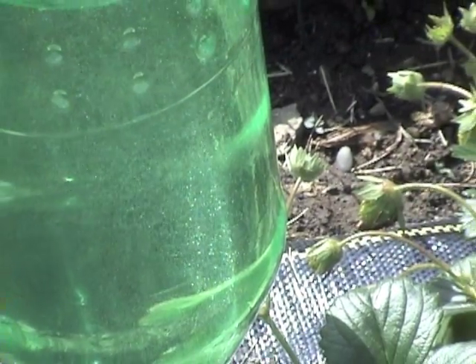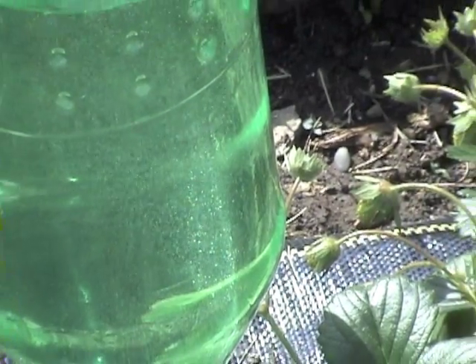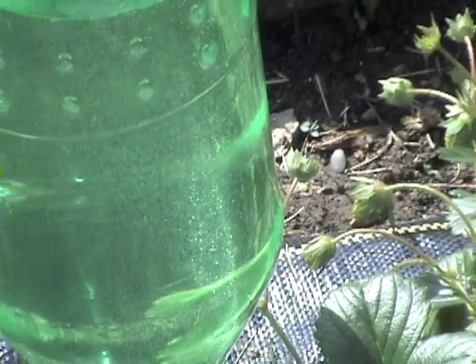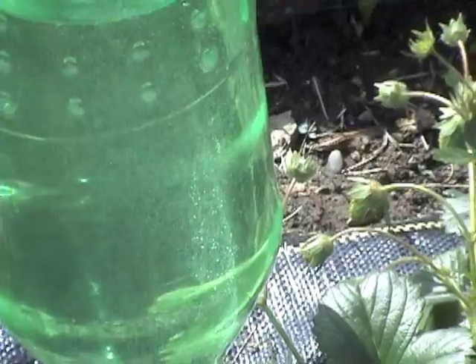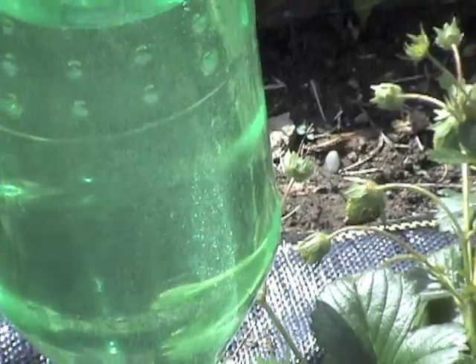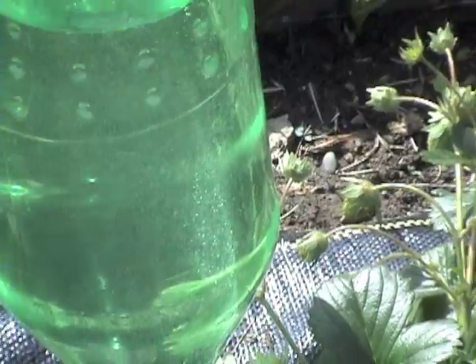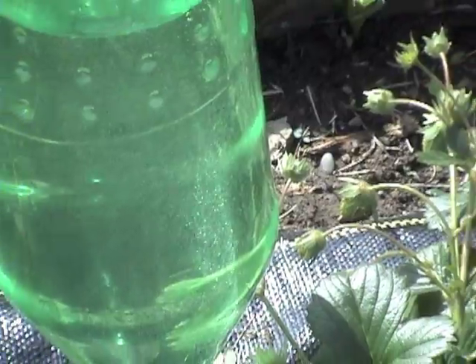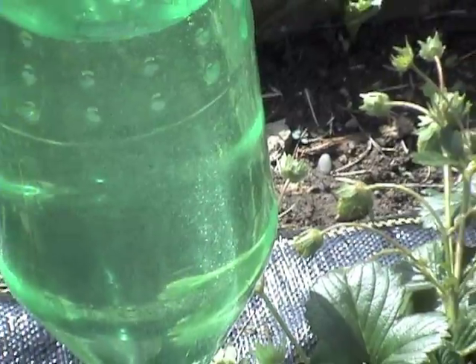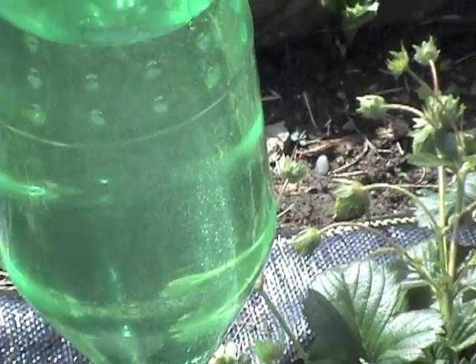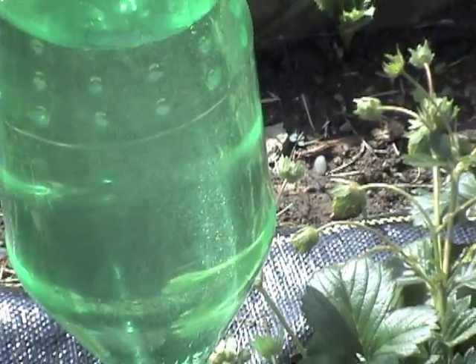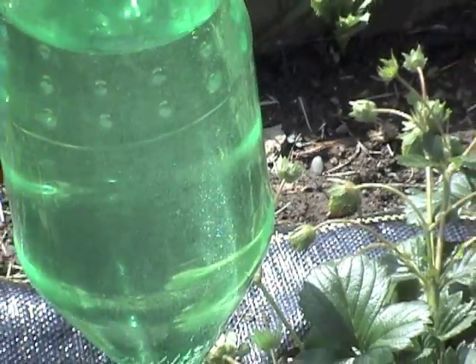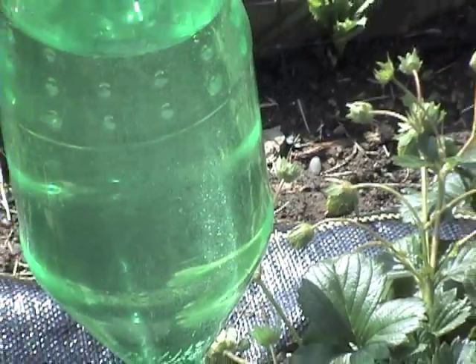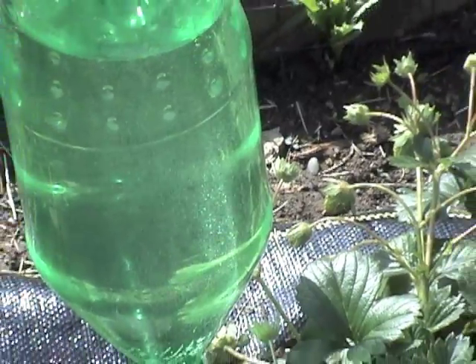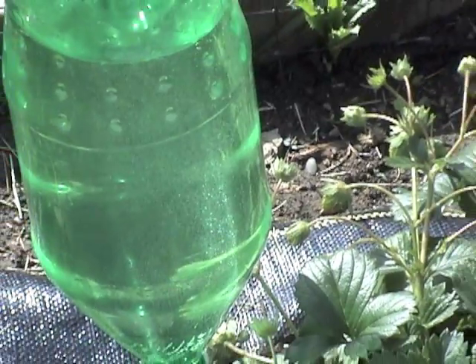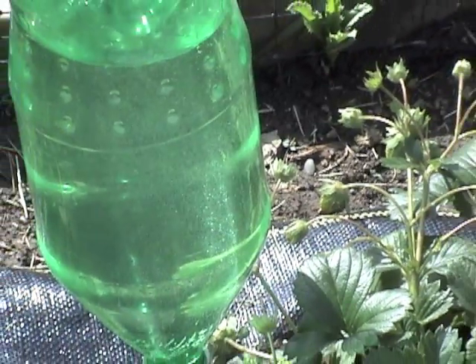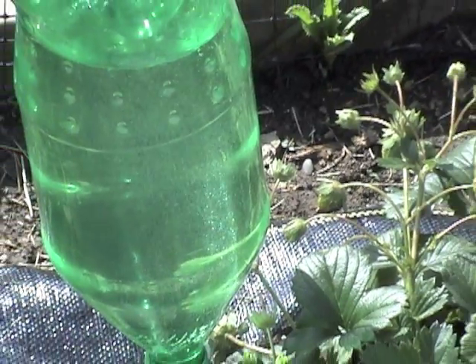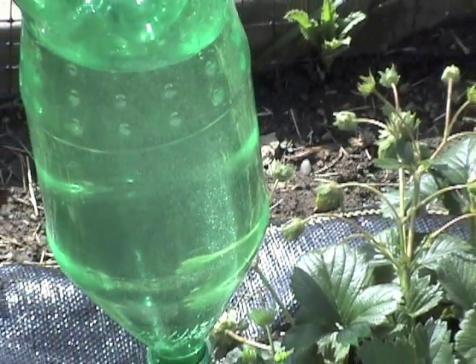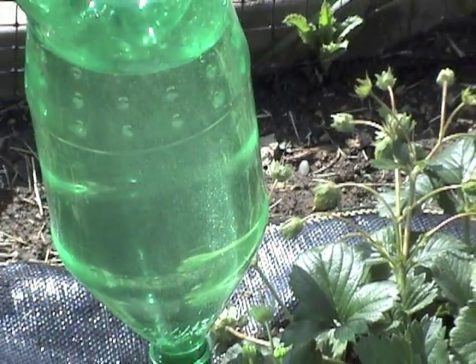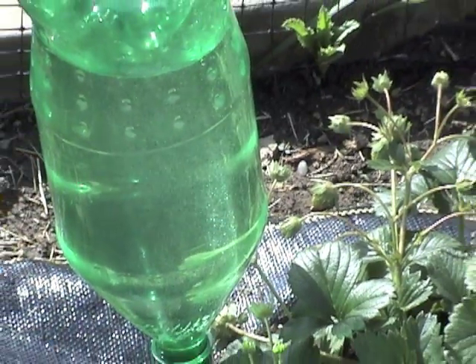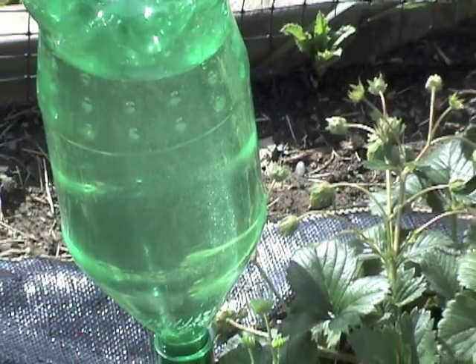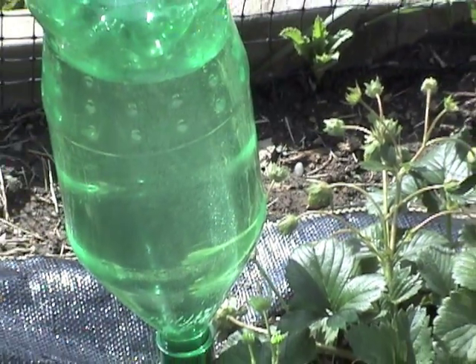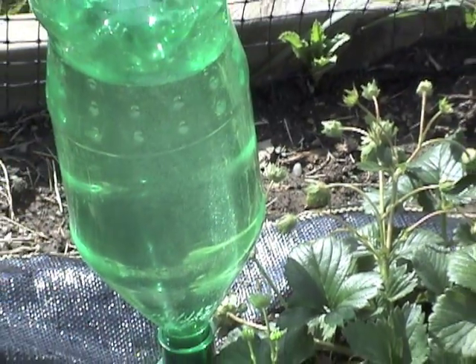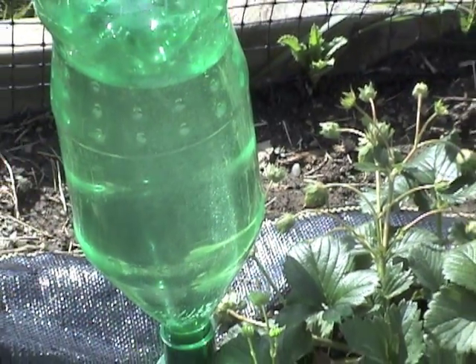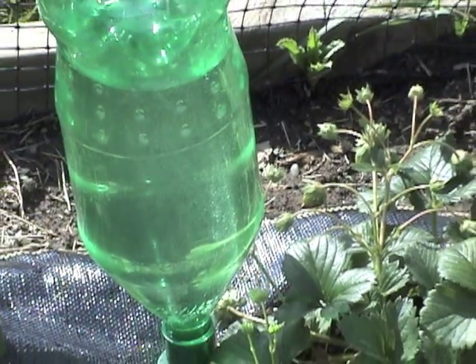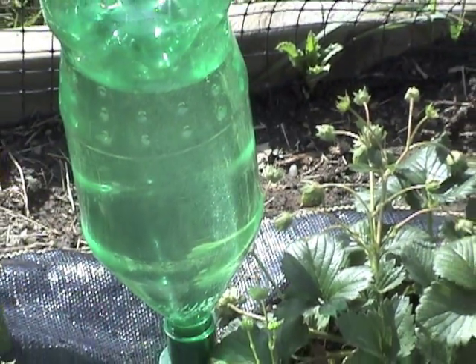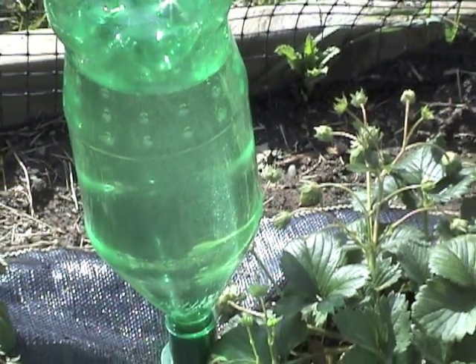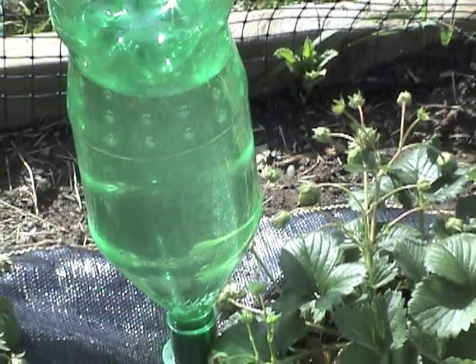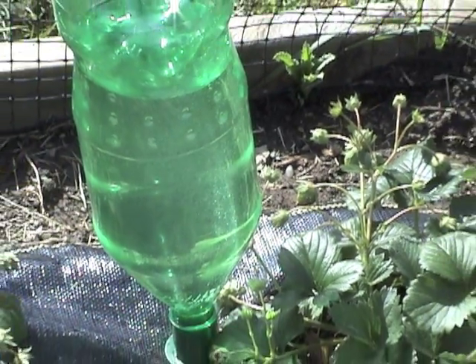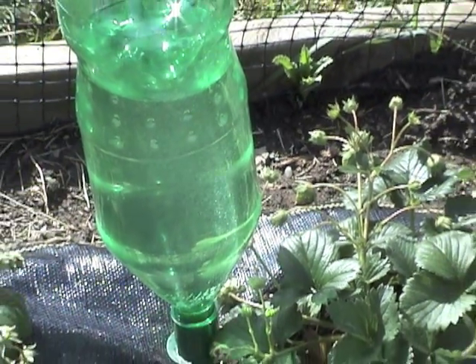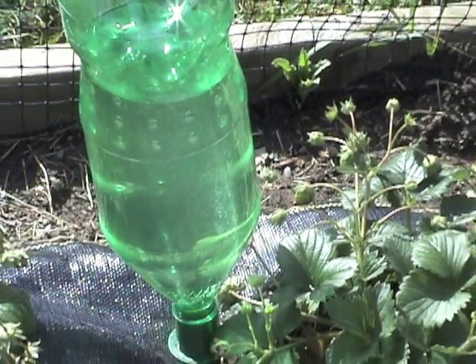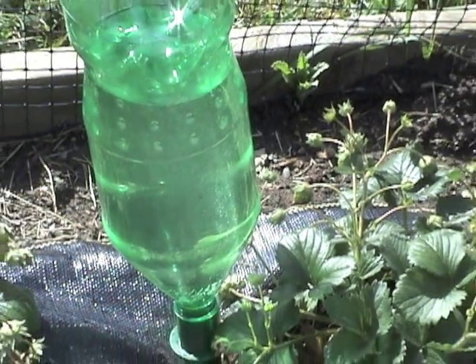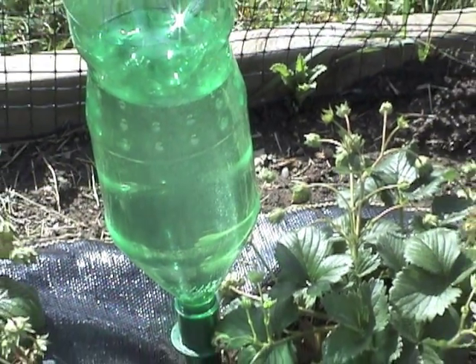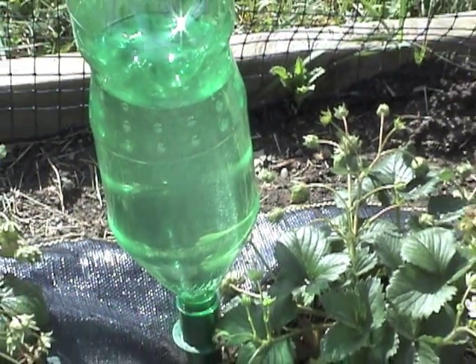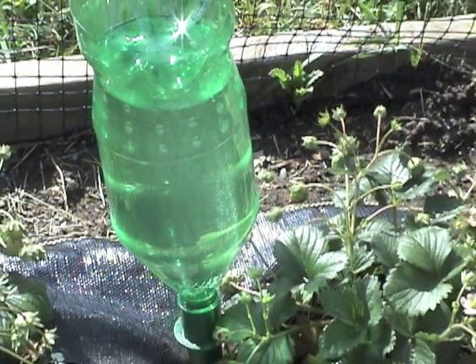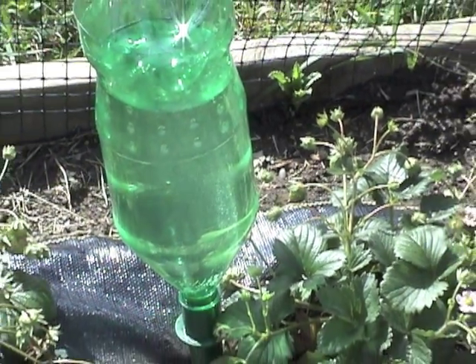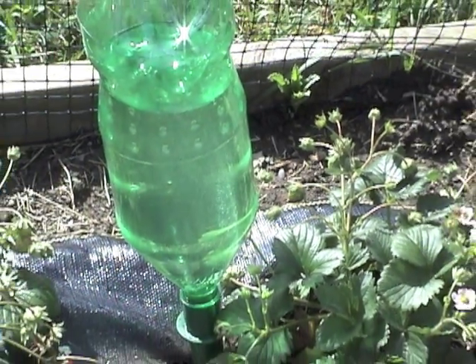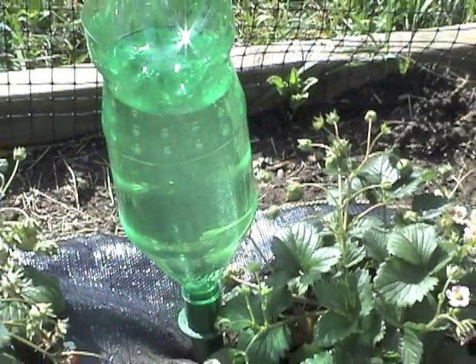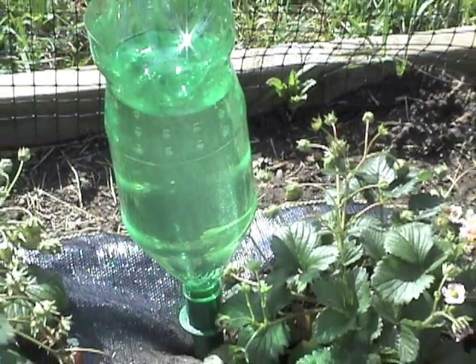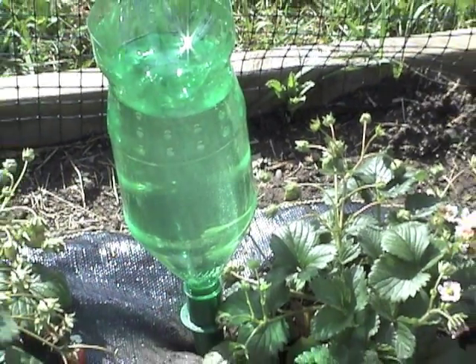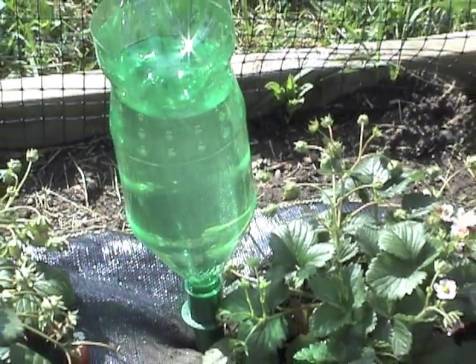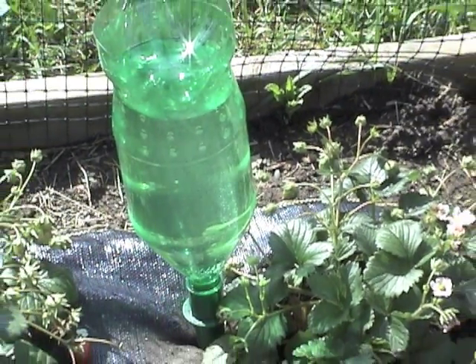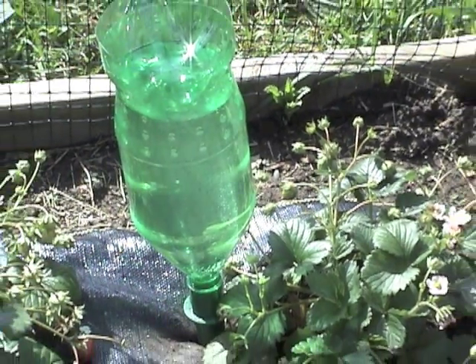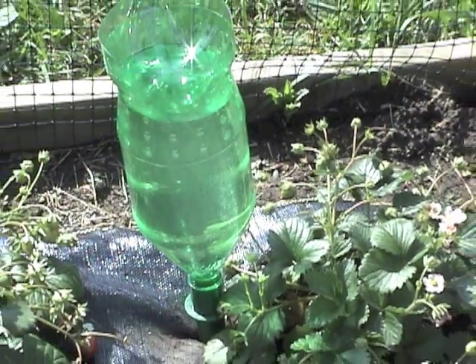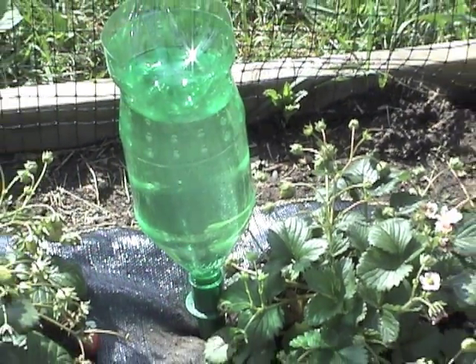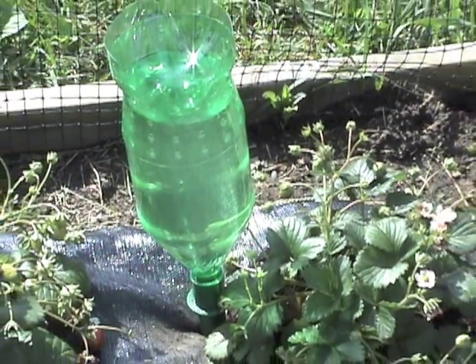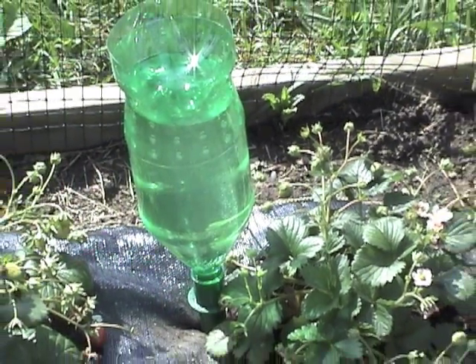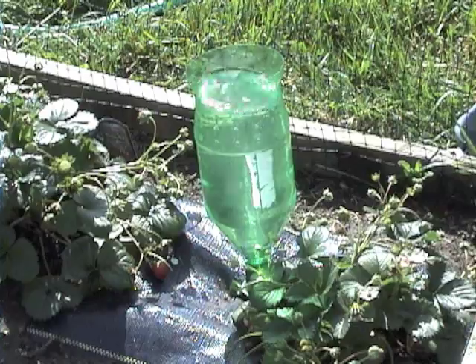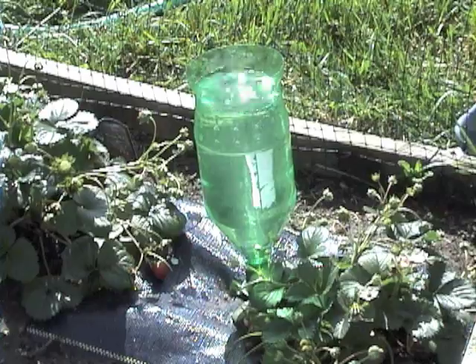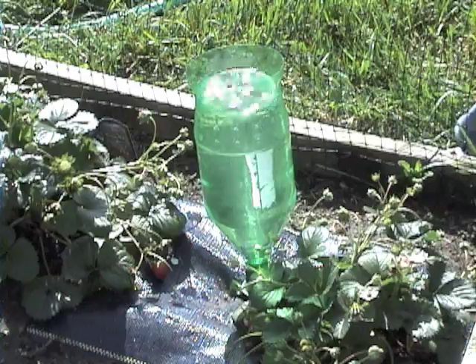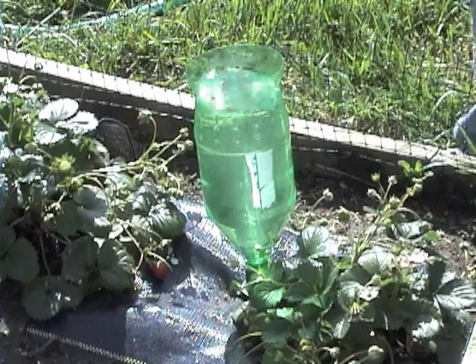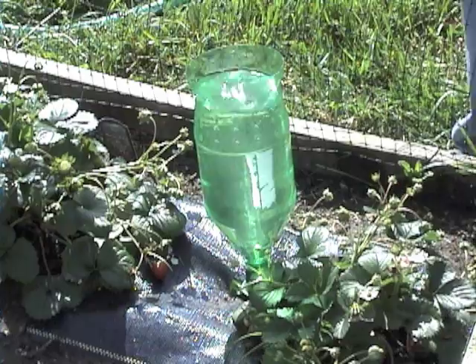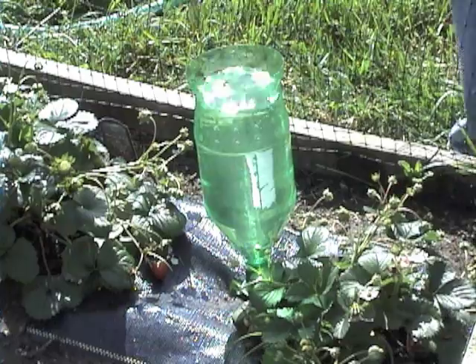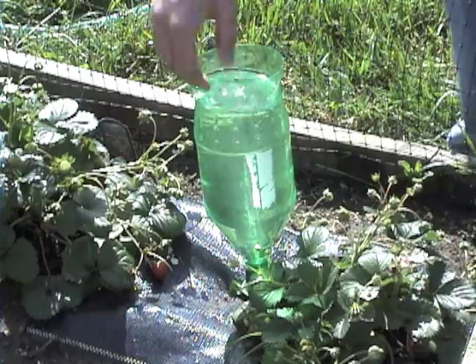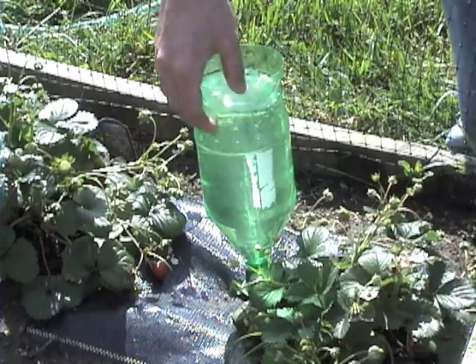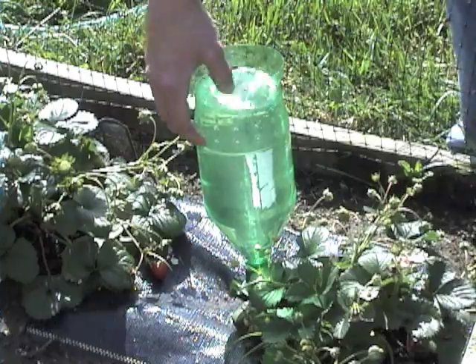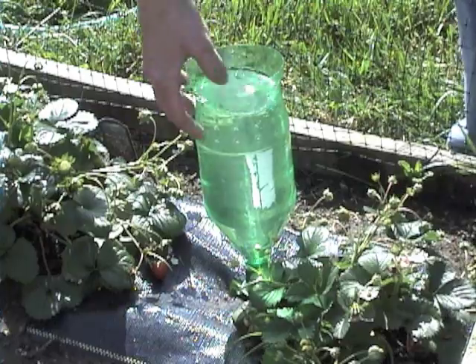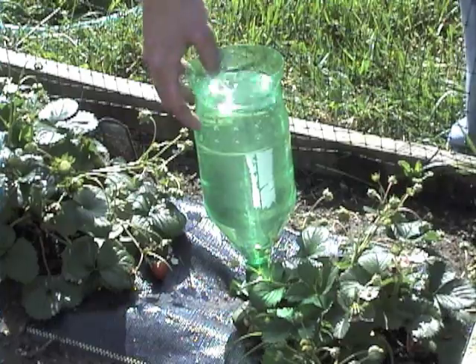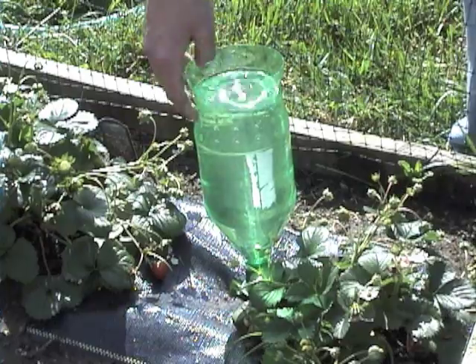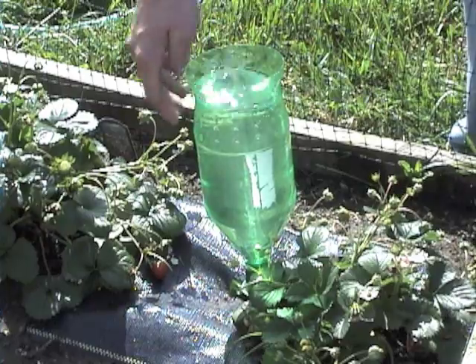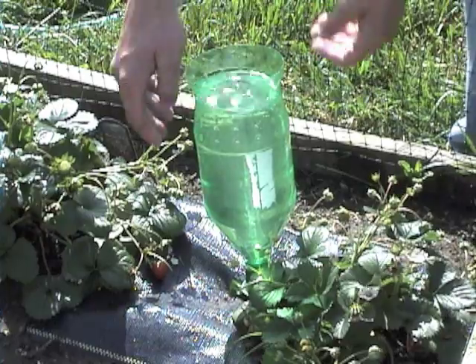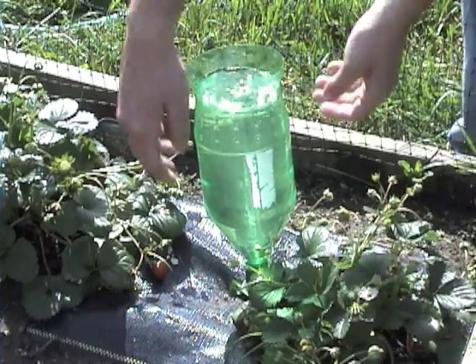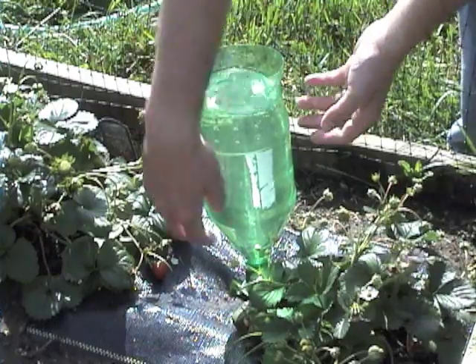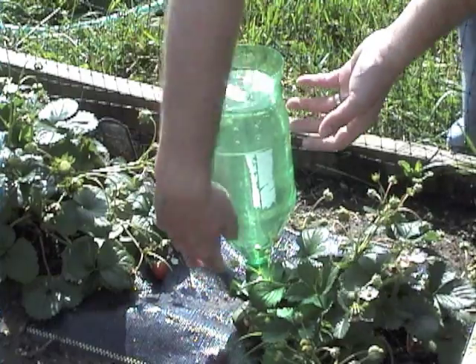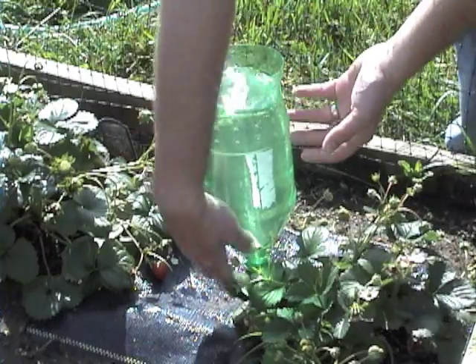Aqua spikes are also an ideal way to deliver water soluble fertilizers and amendments to plants. Sold in sets of 4.